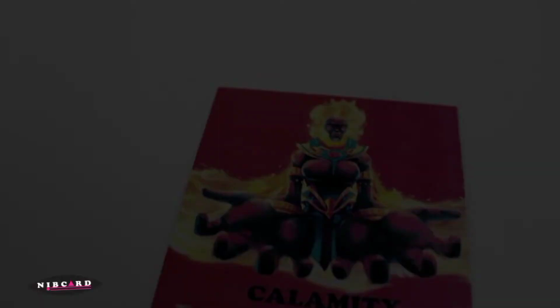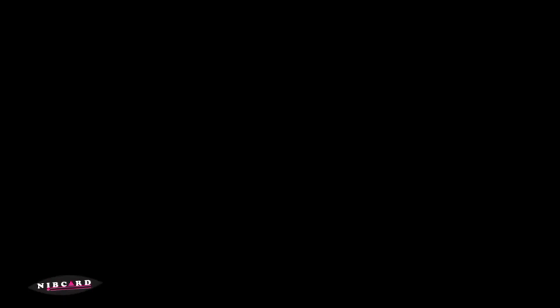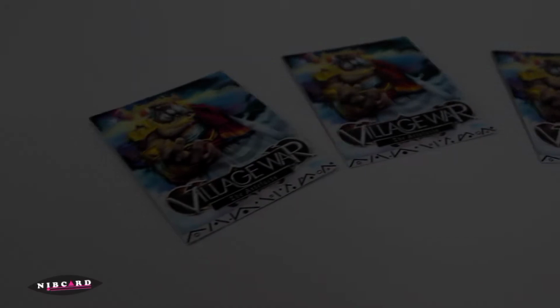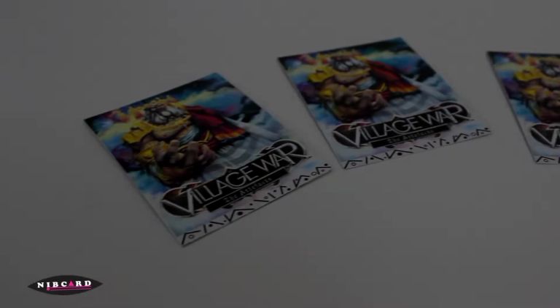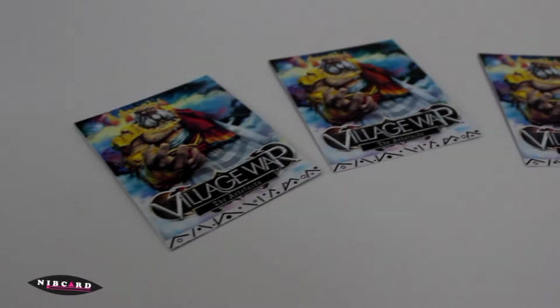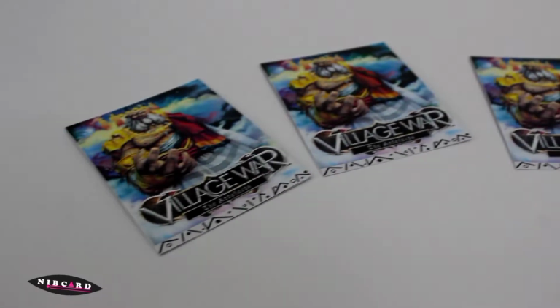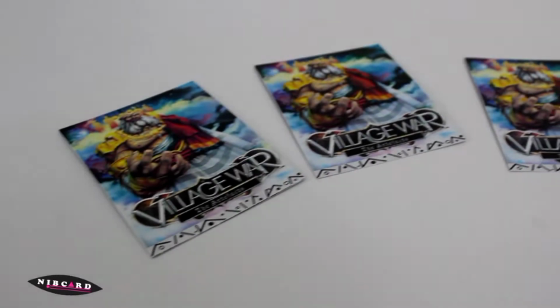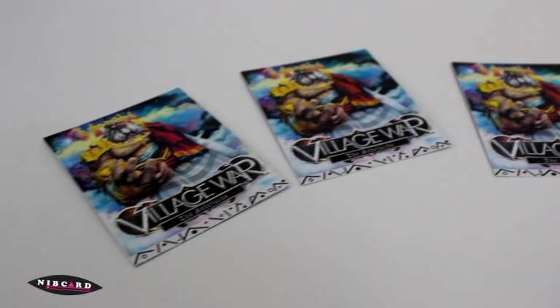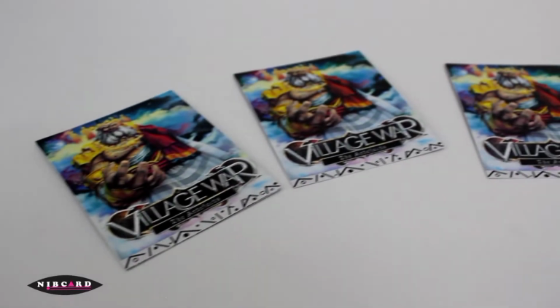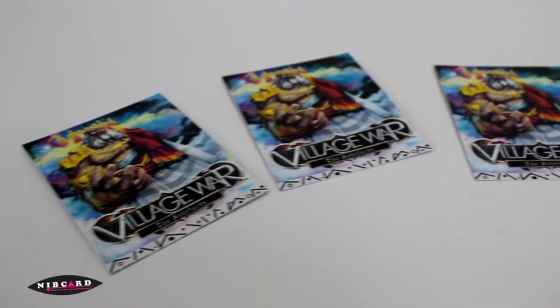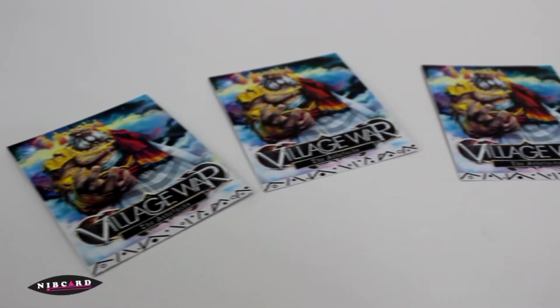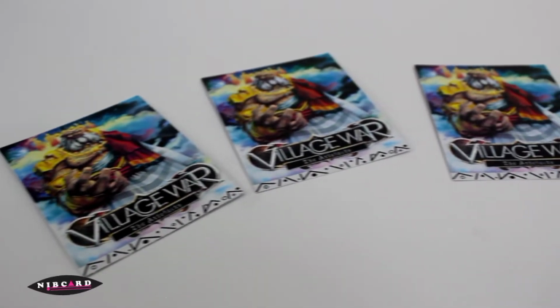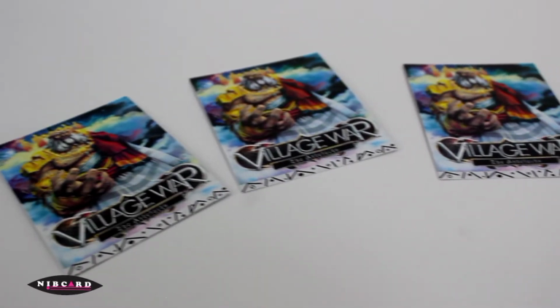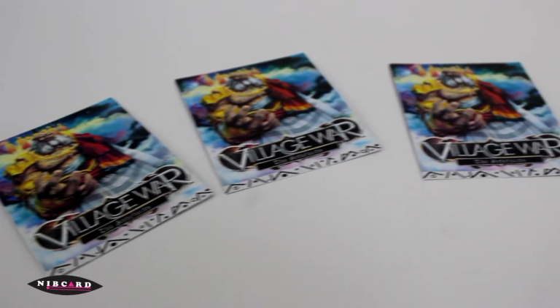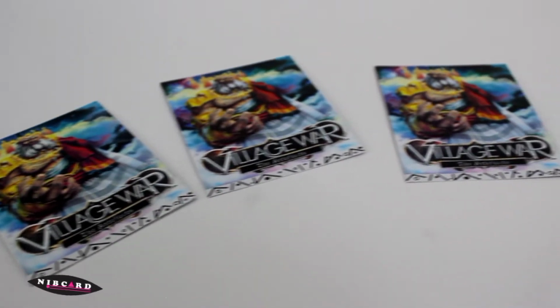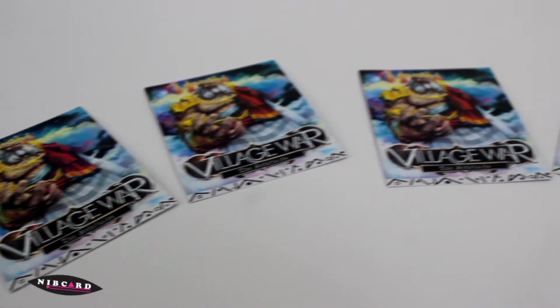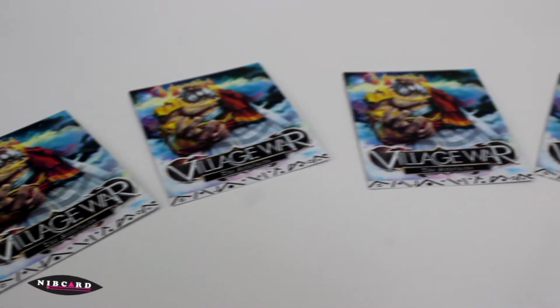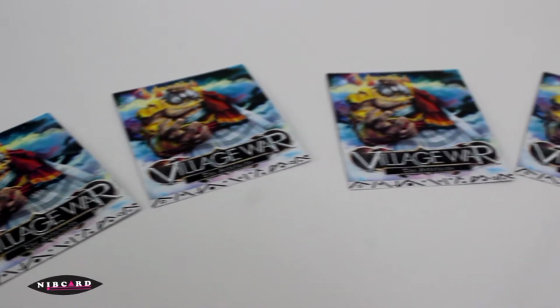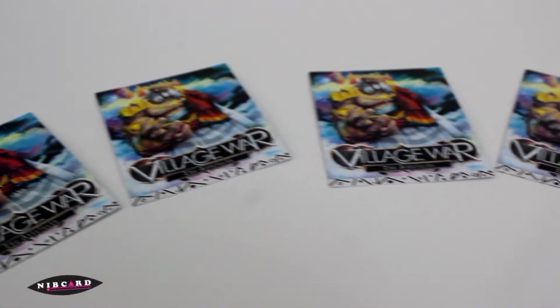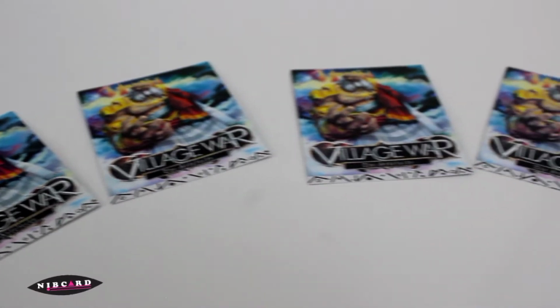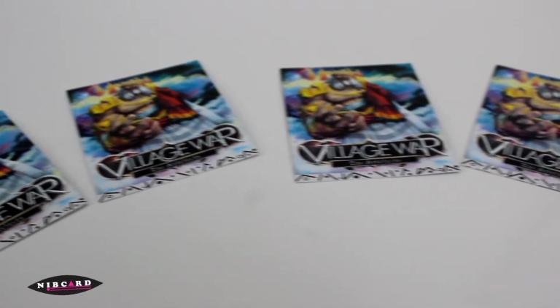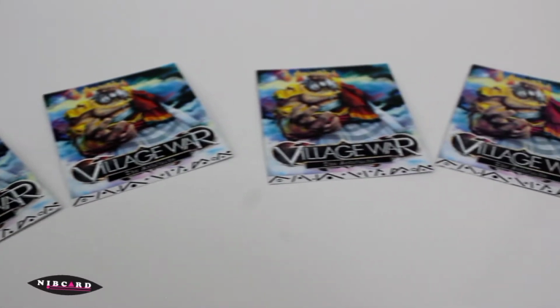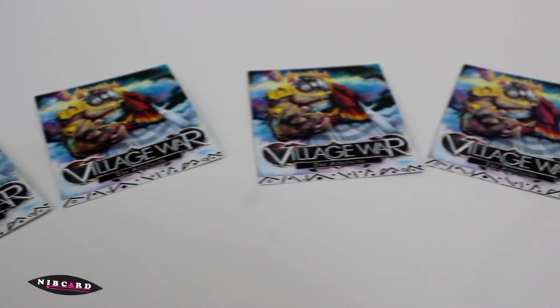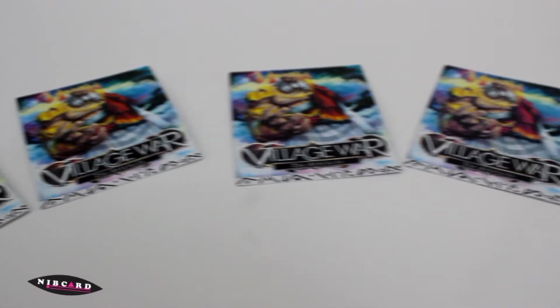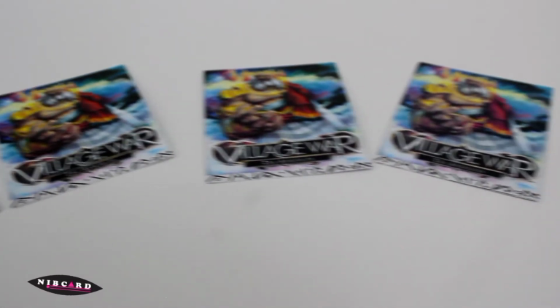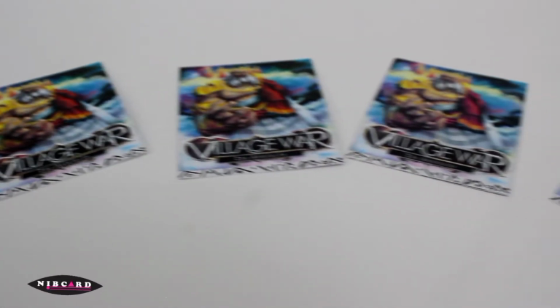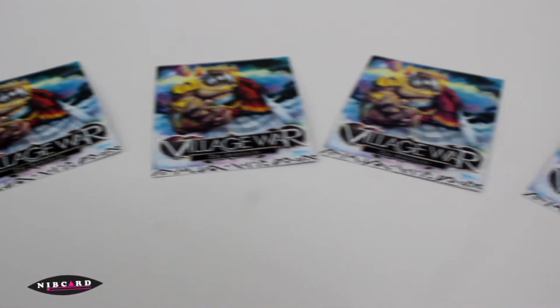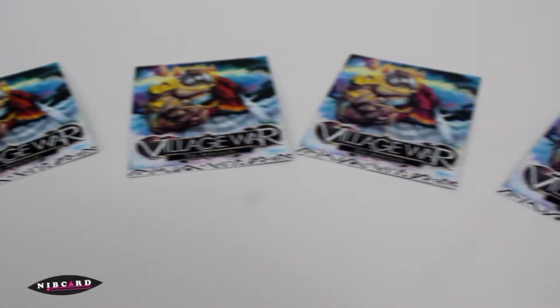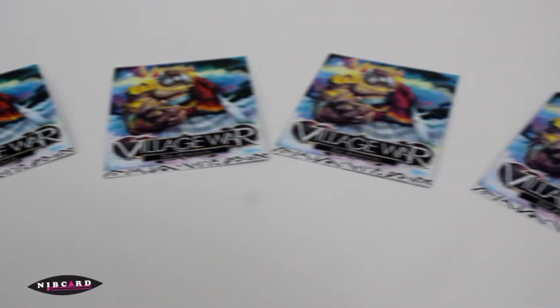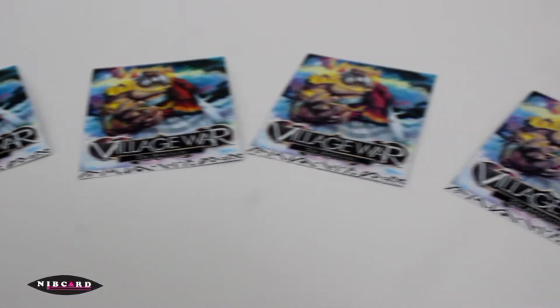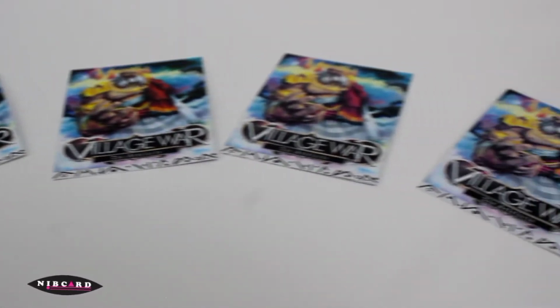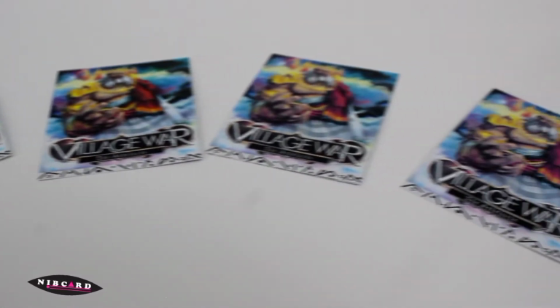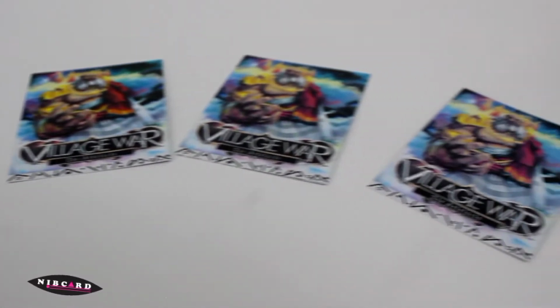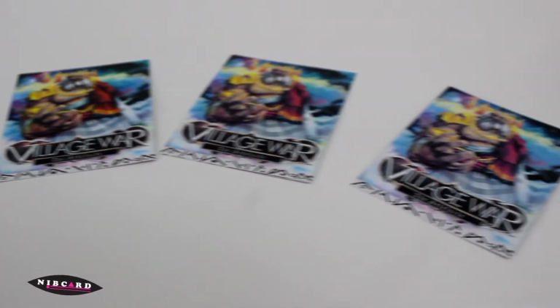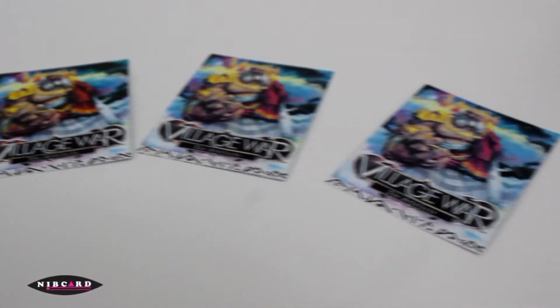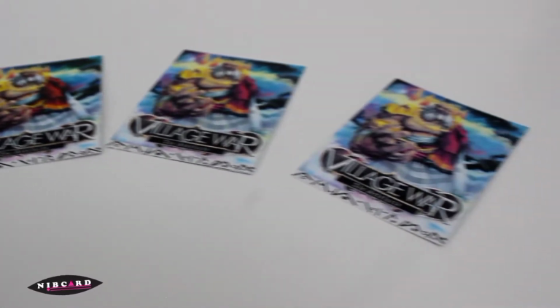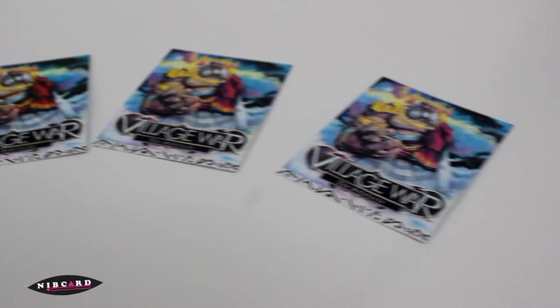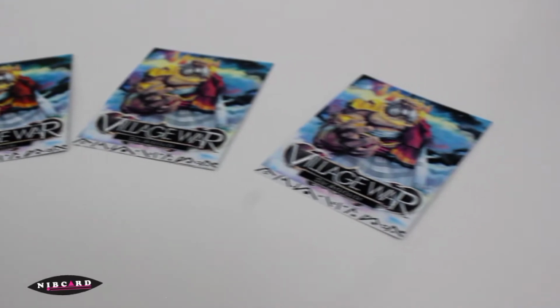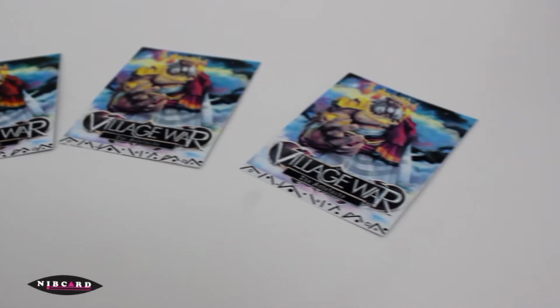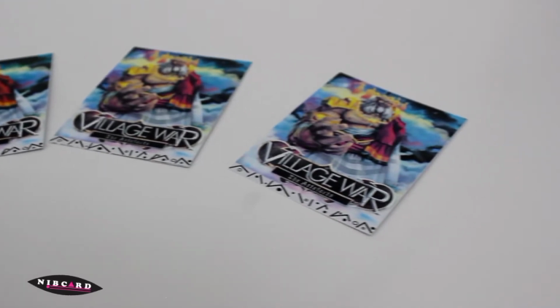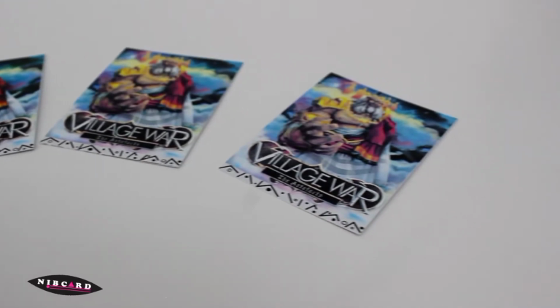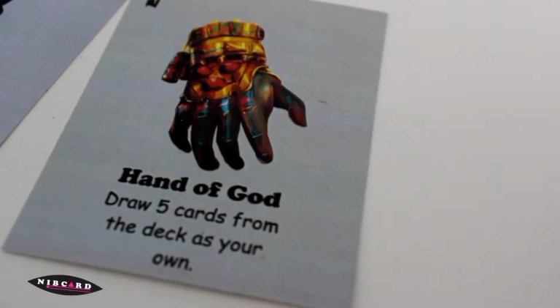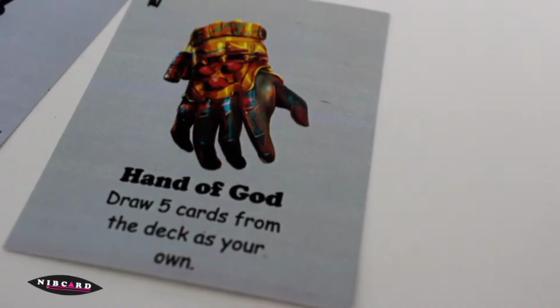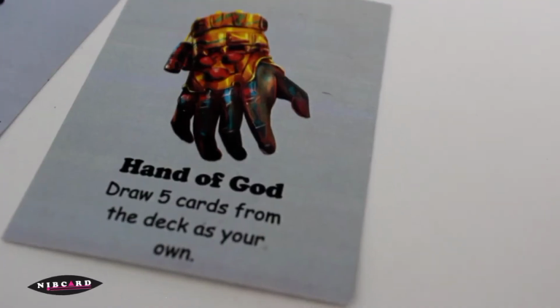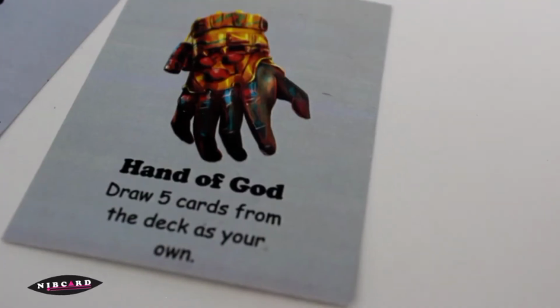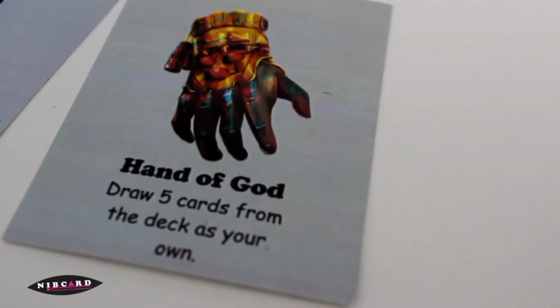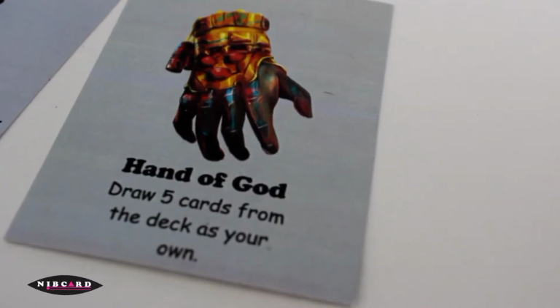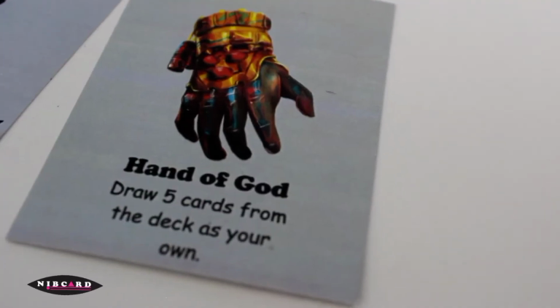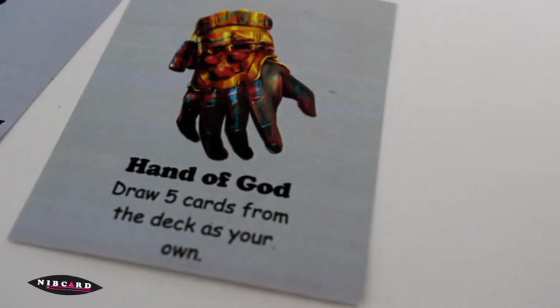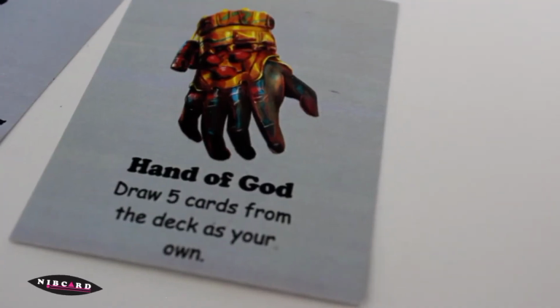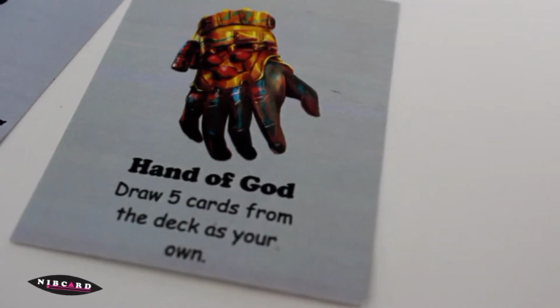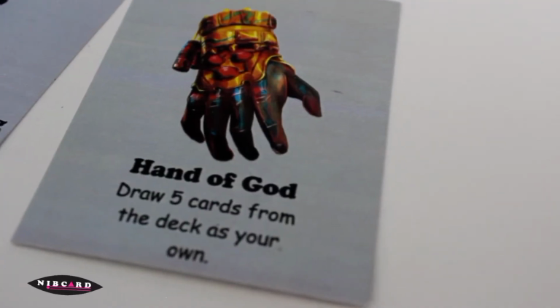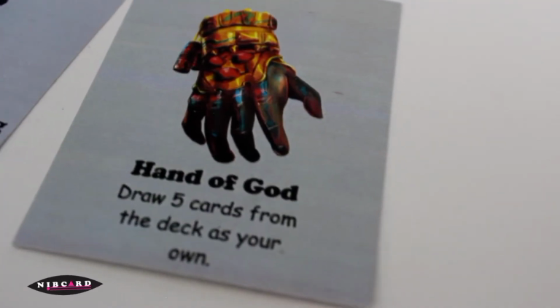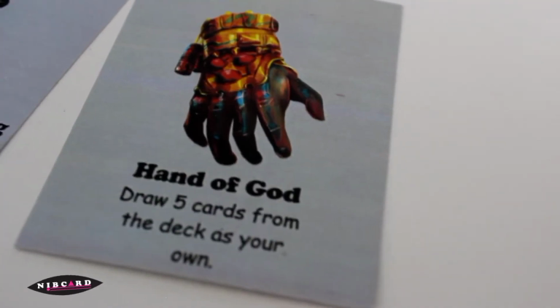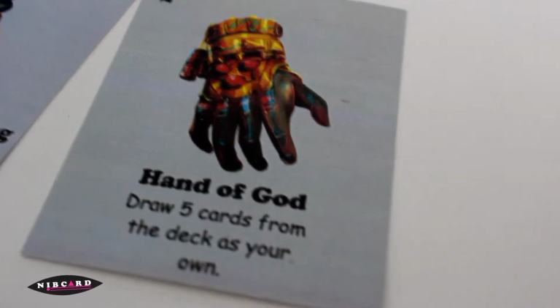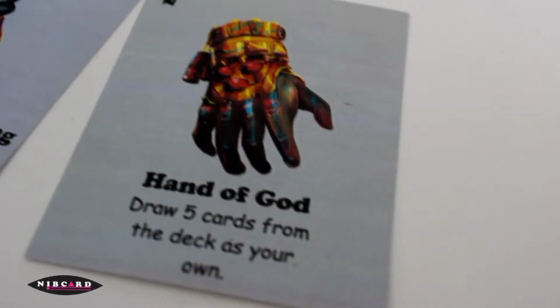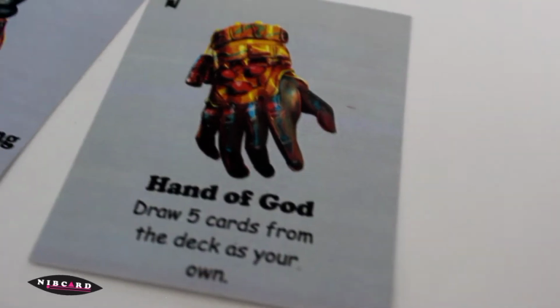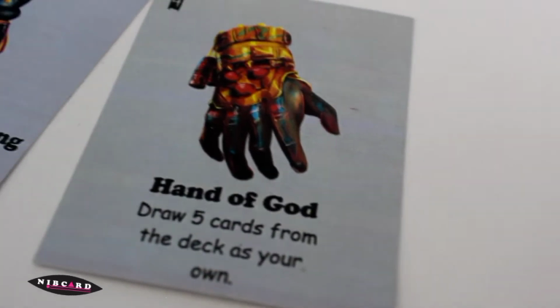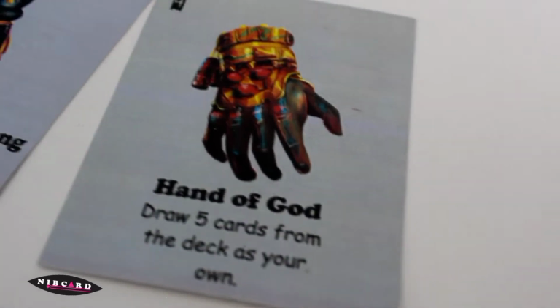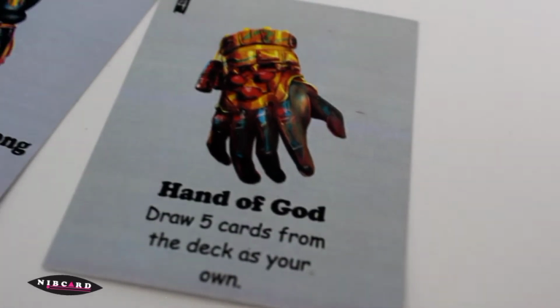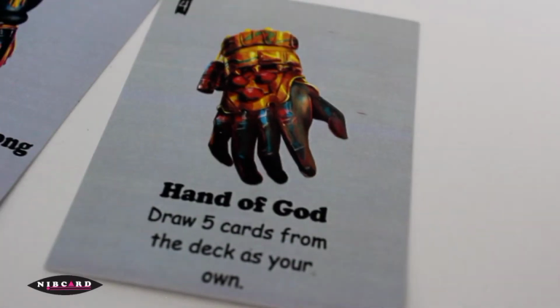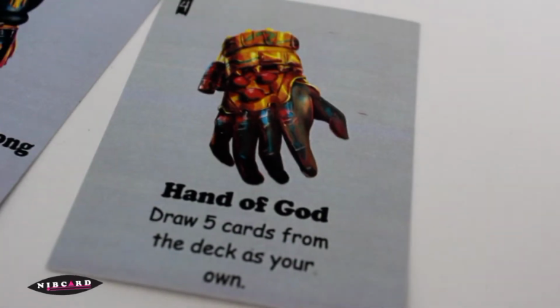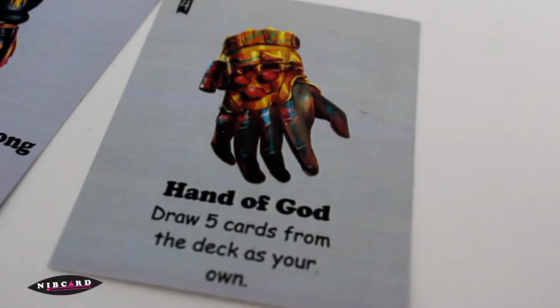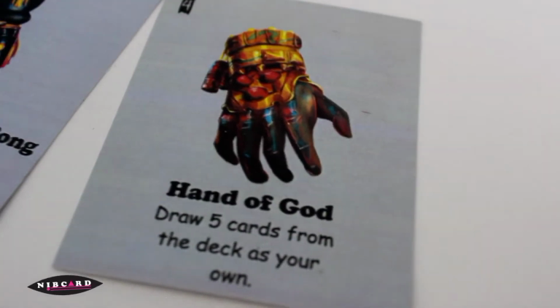At the beginning, the deck is shuffled and each player collects five cards. During a round, a player can choose any of the following three actions.